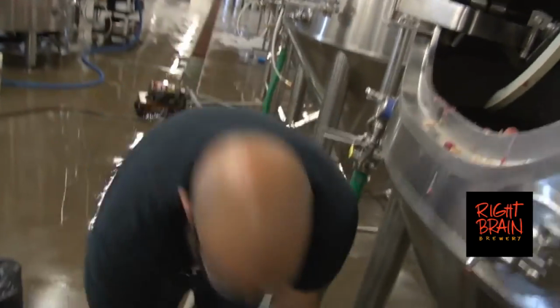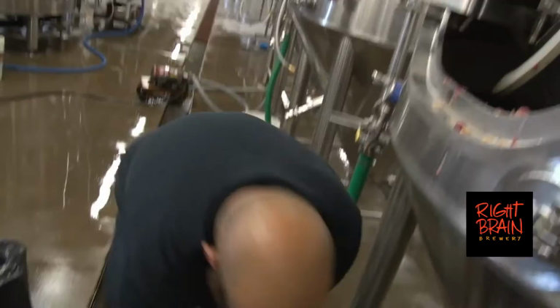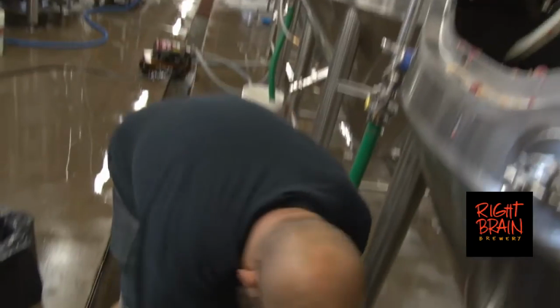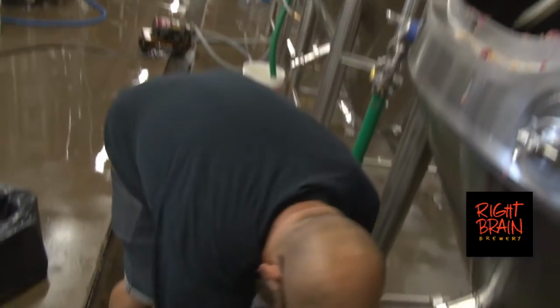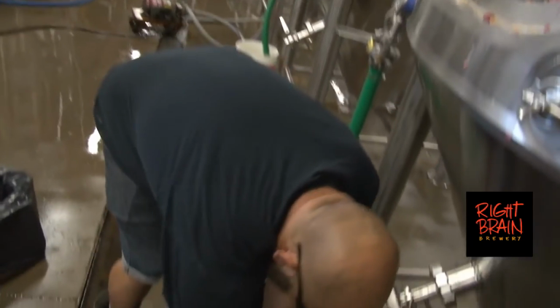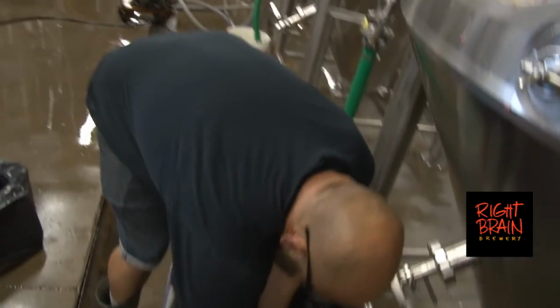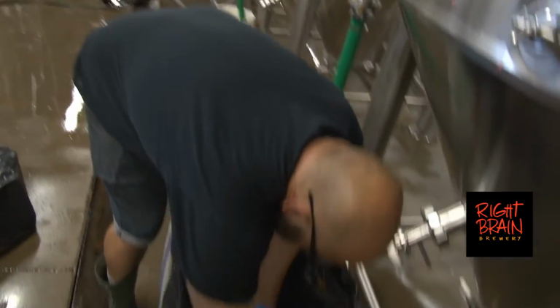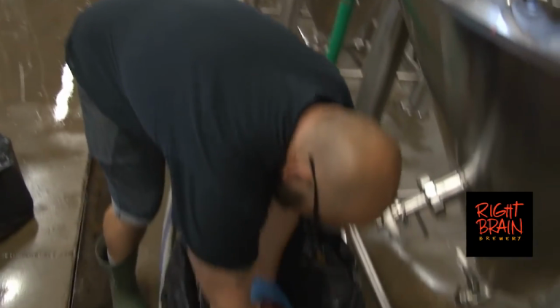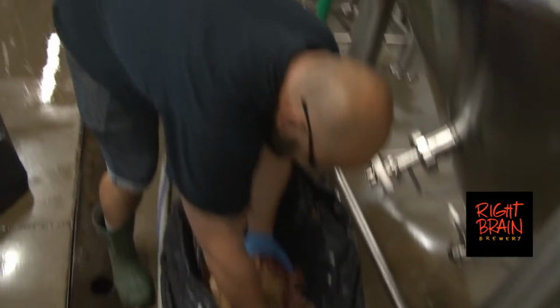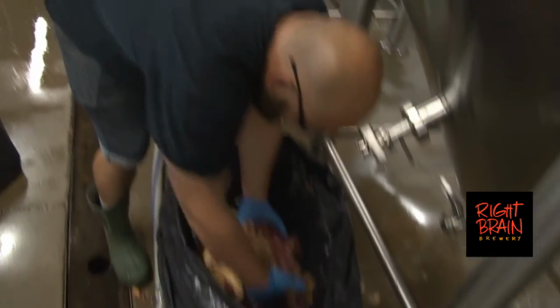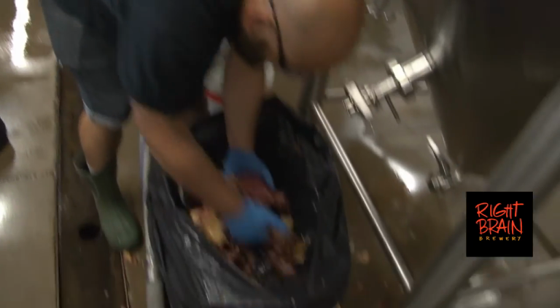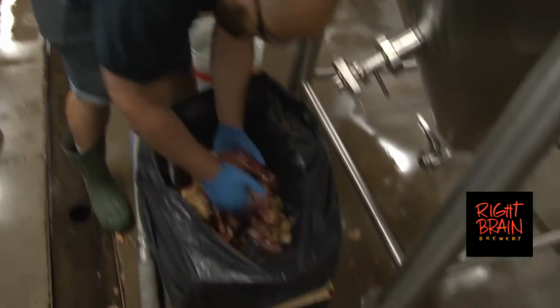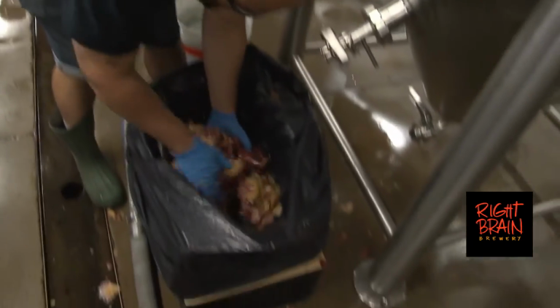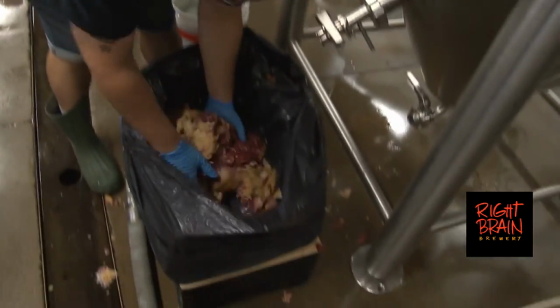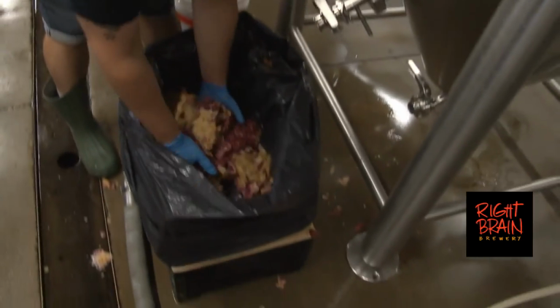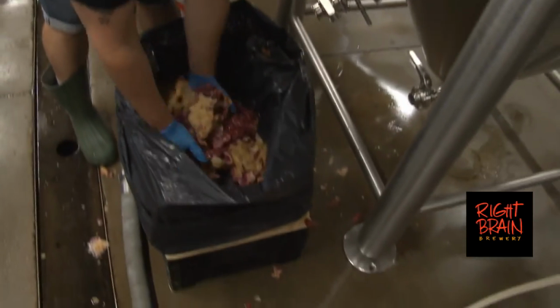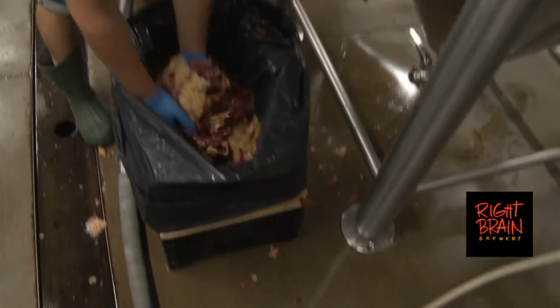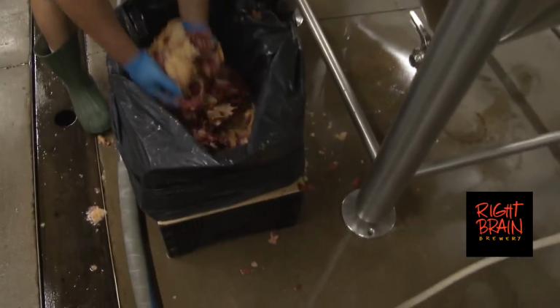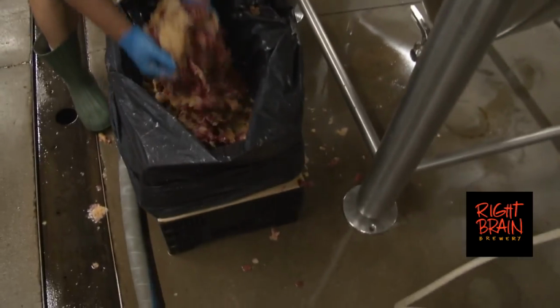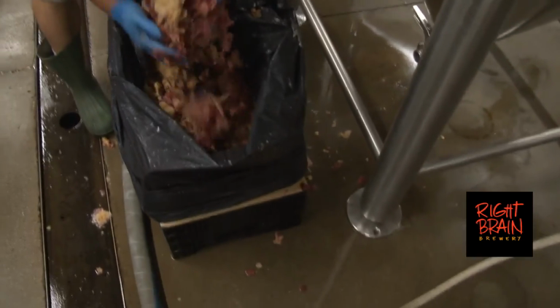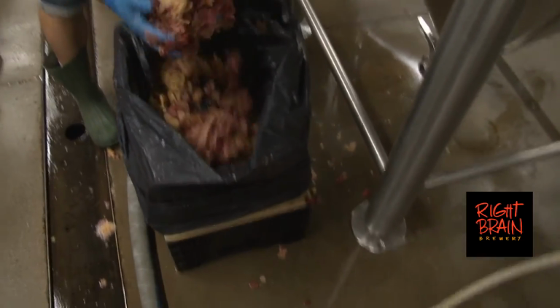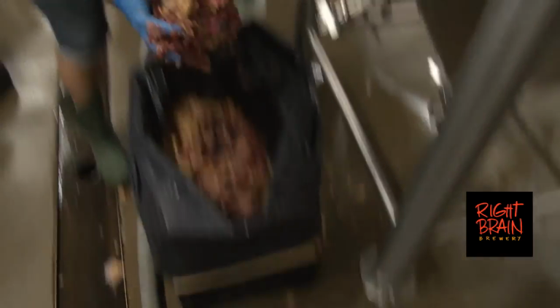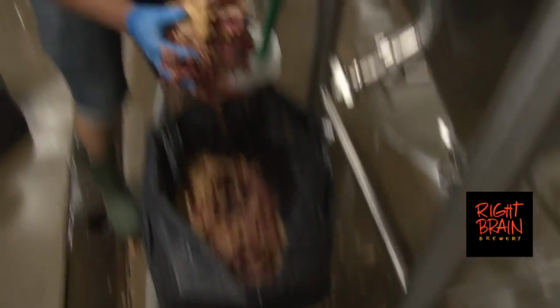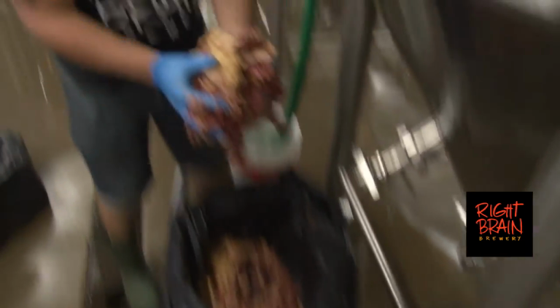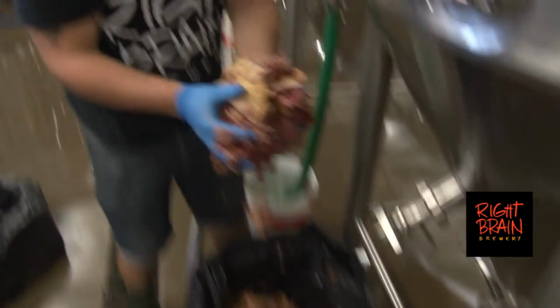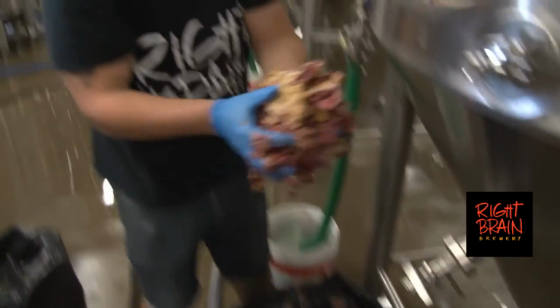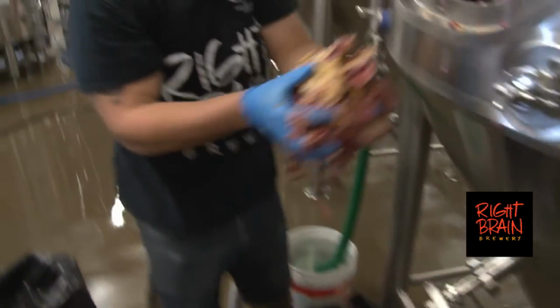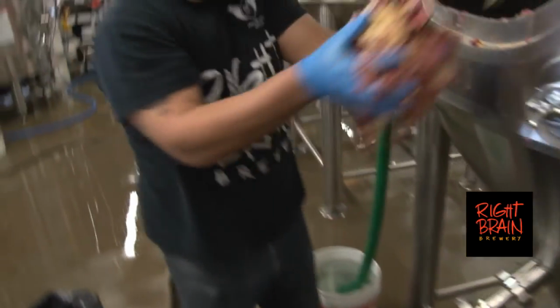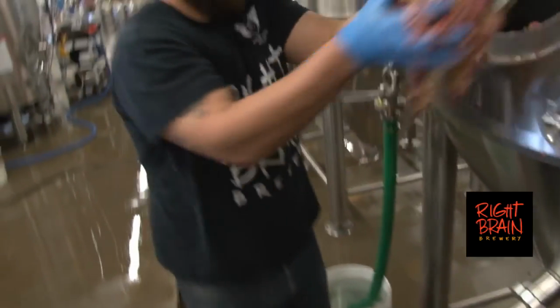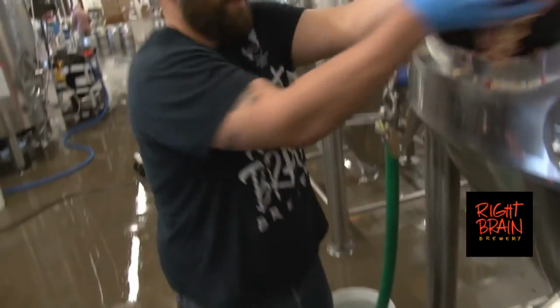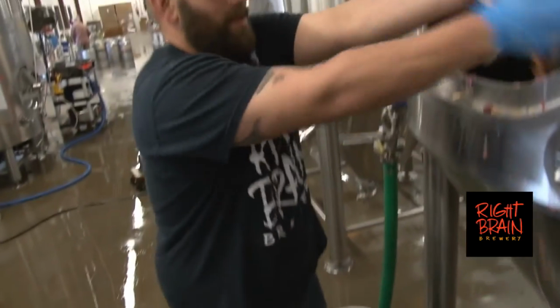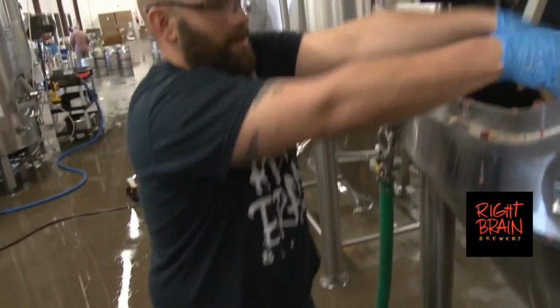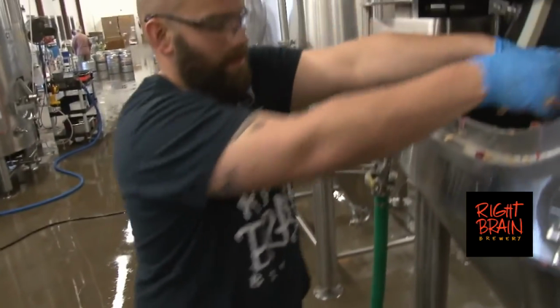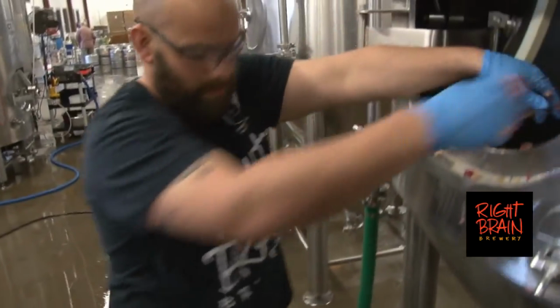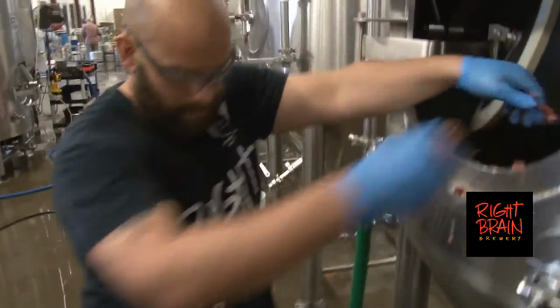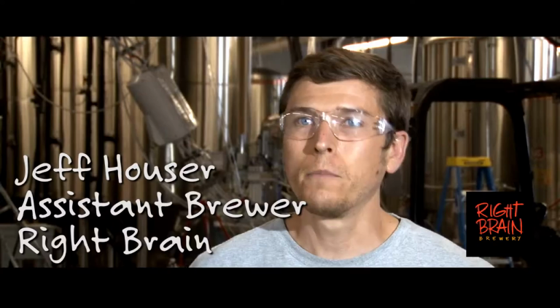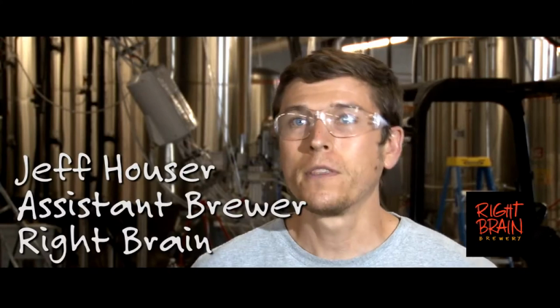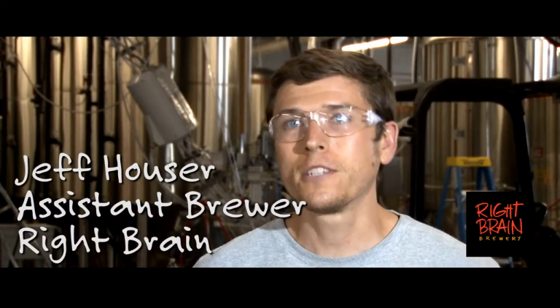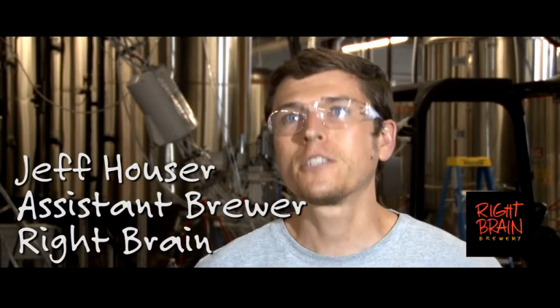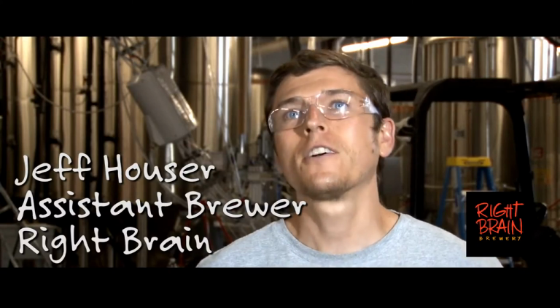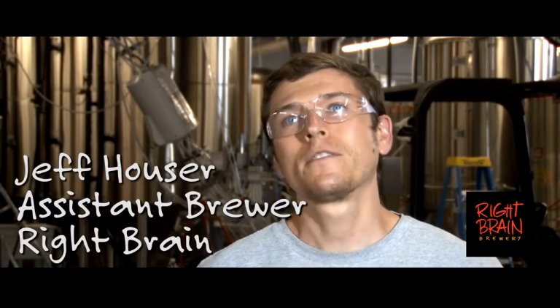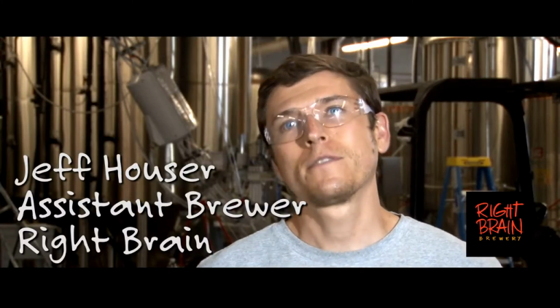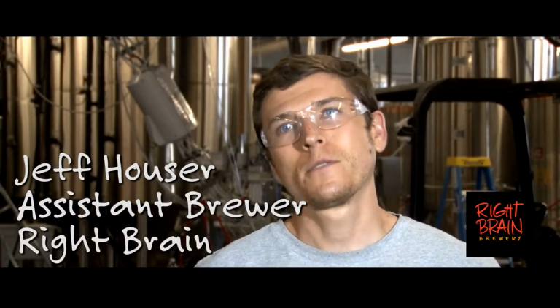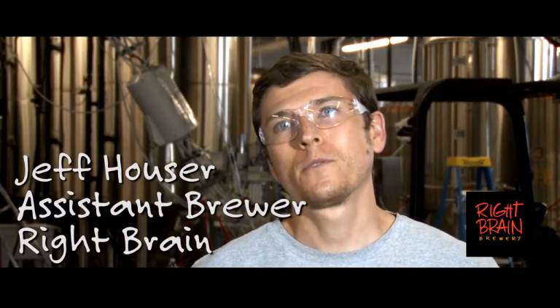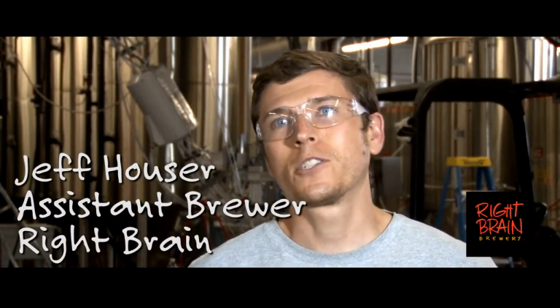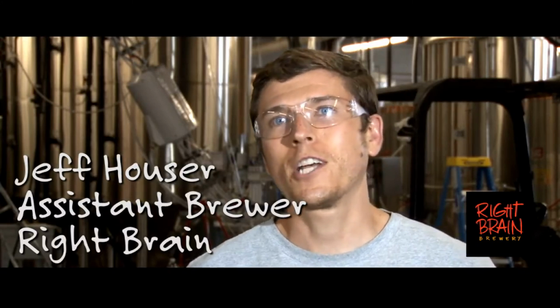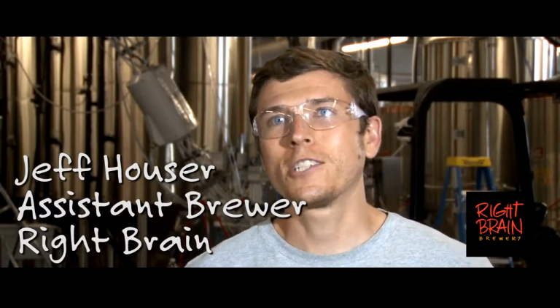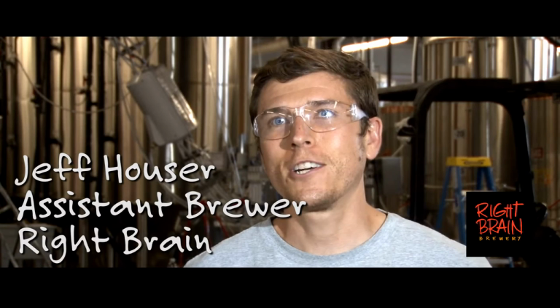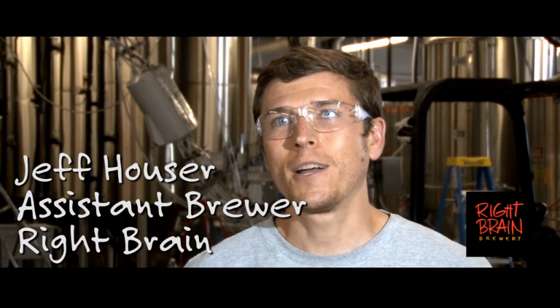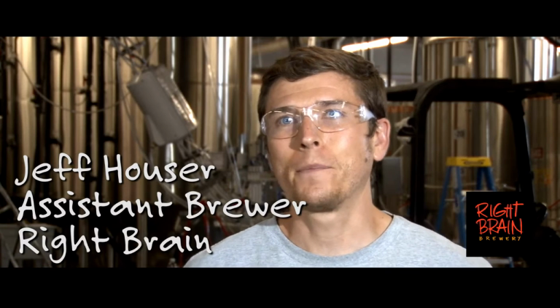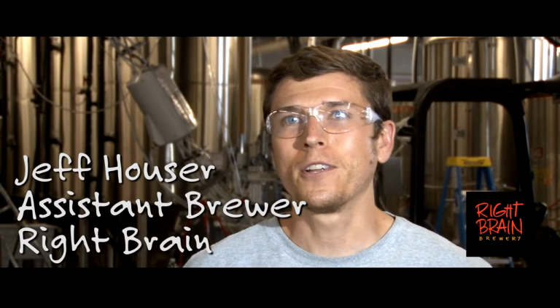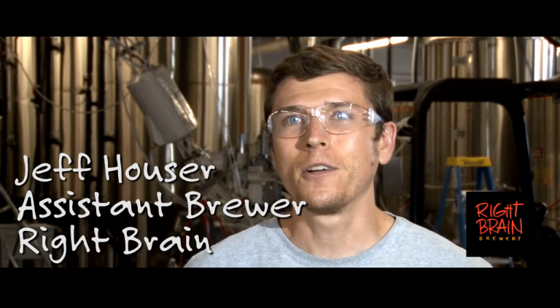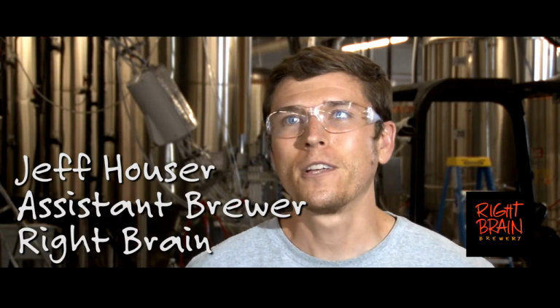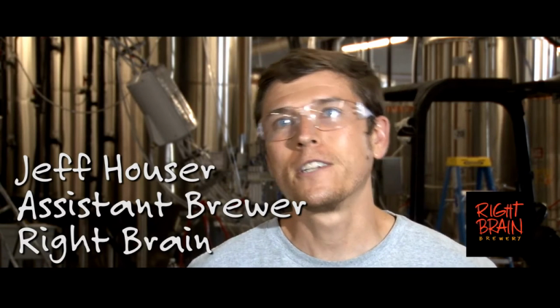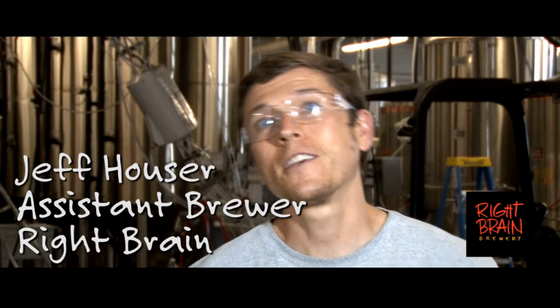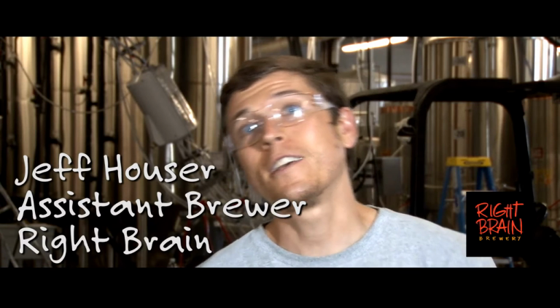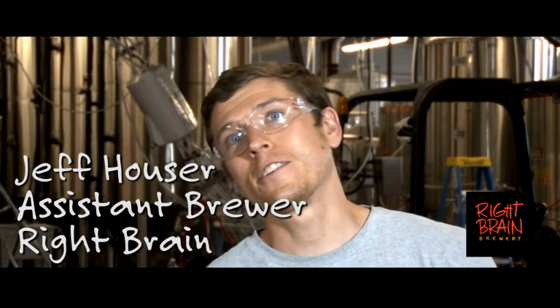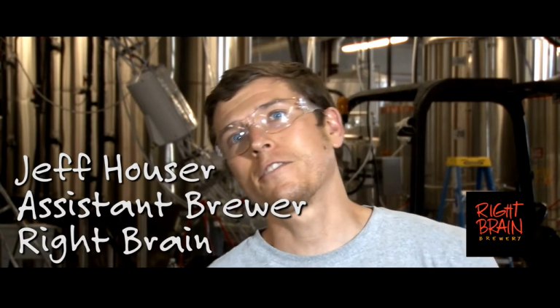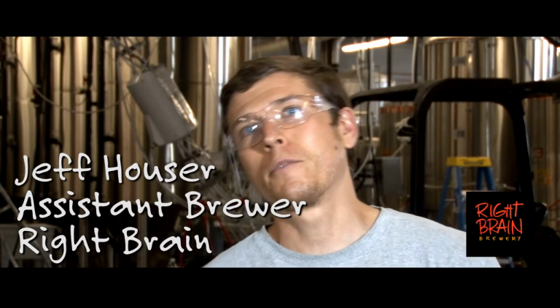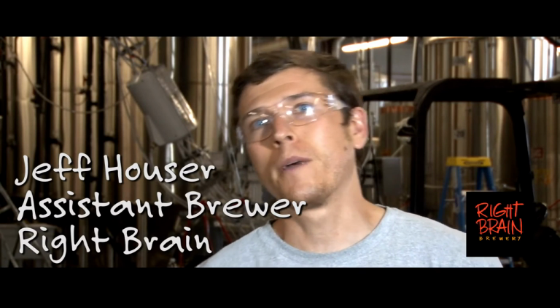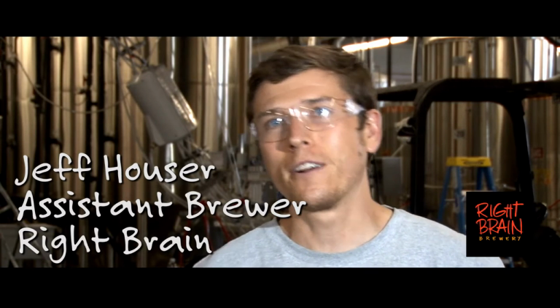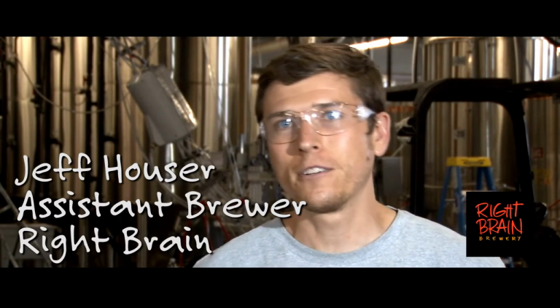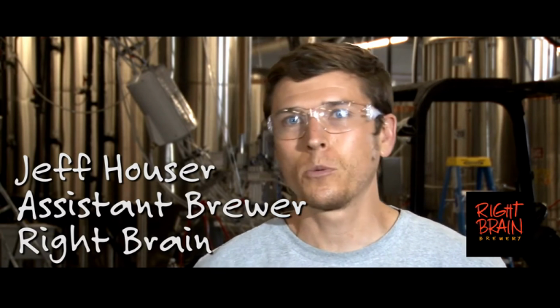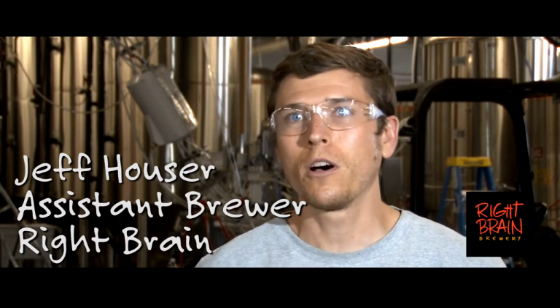When we used to brew it, we threw the pies directly into the boil kettle, but this year we're changing it up a little and adding into the fermenter as well.